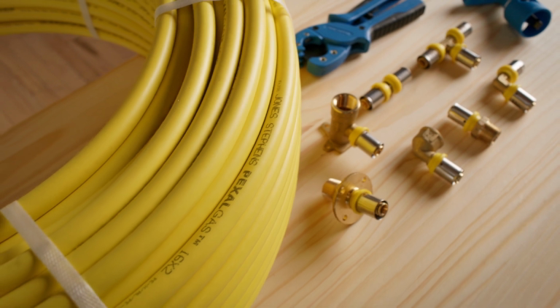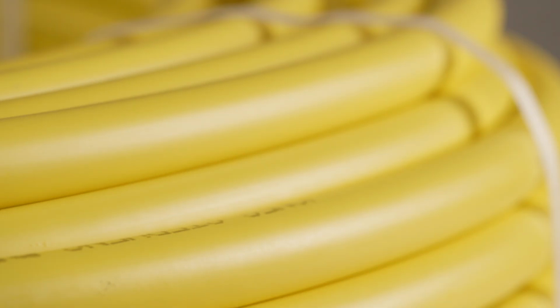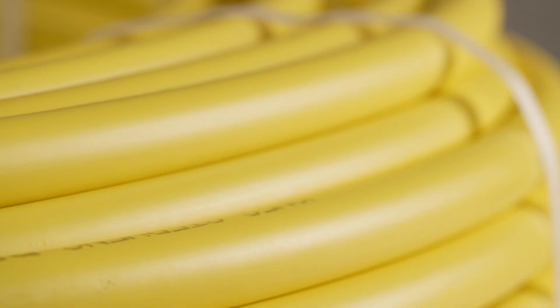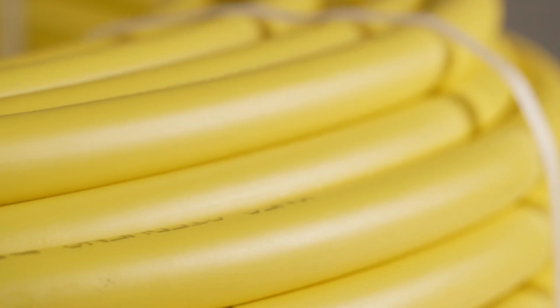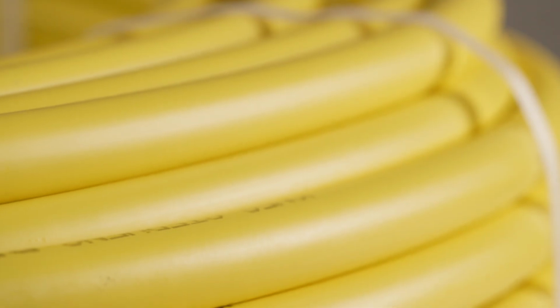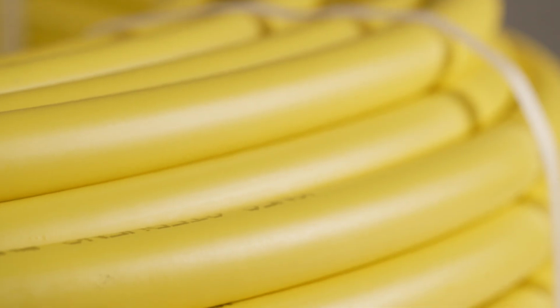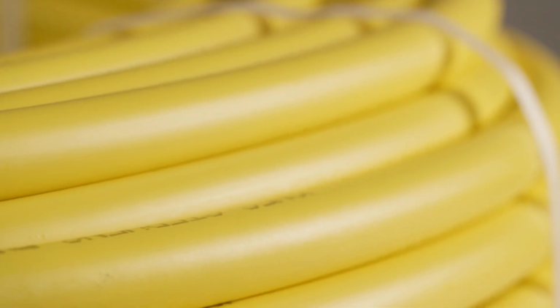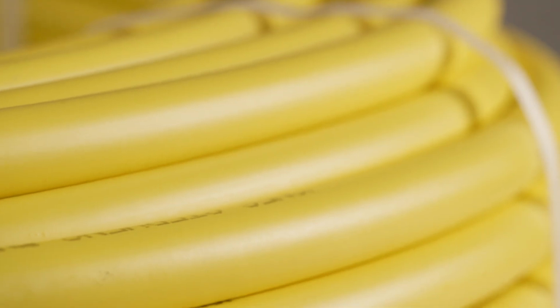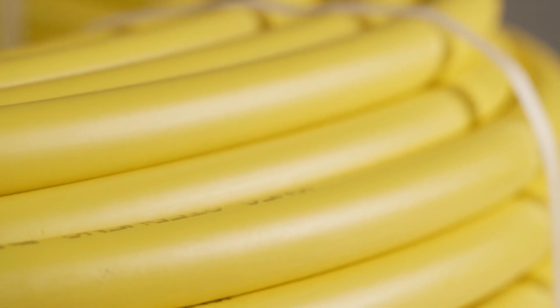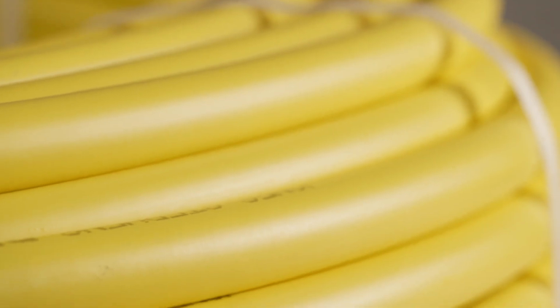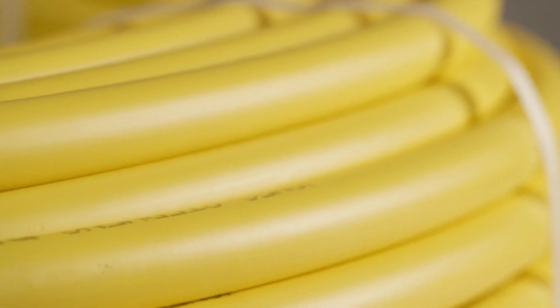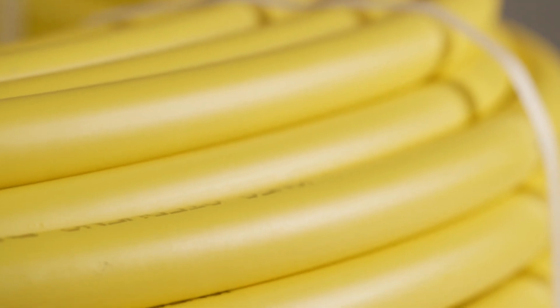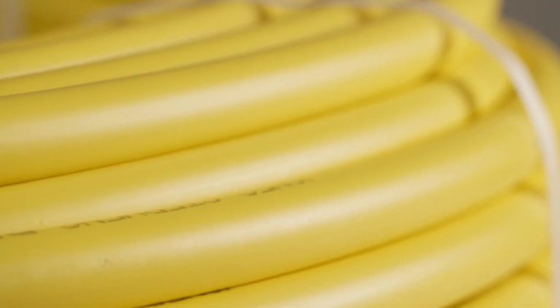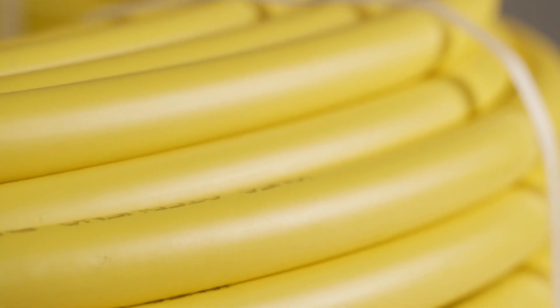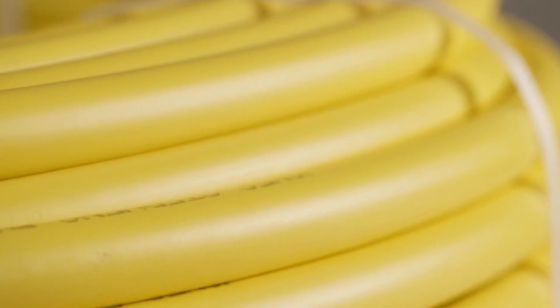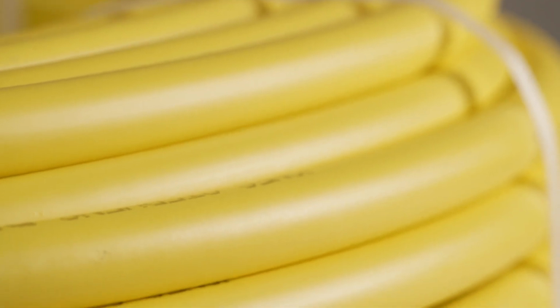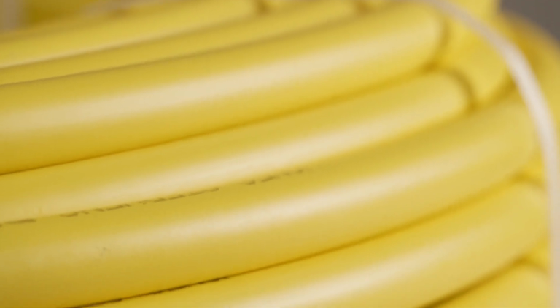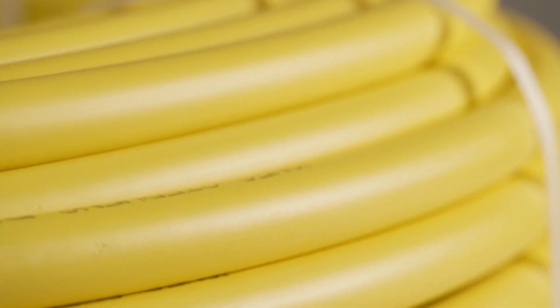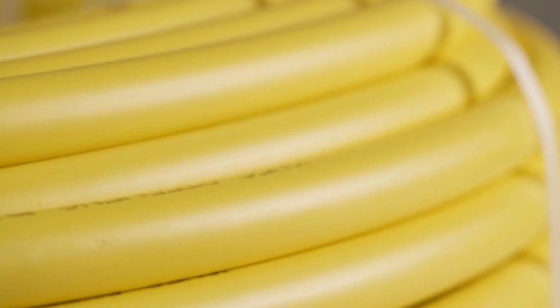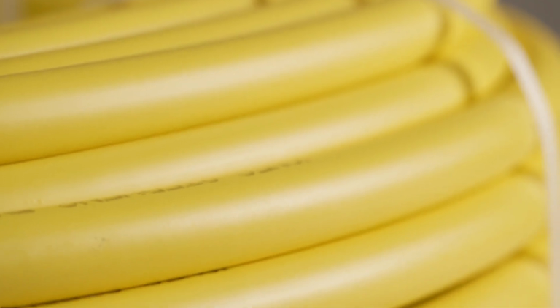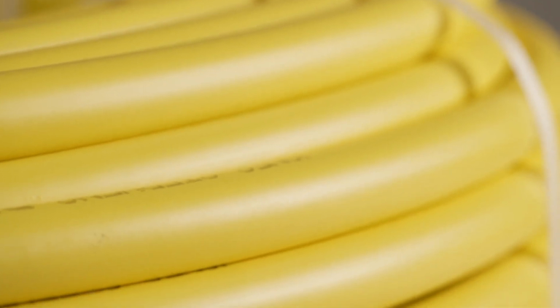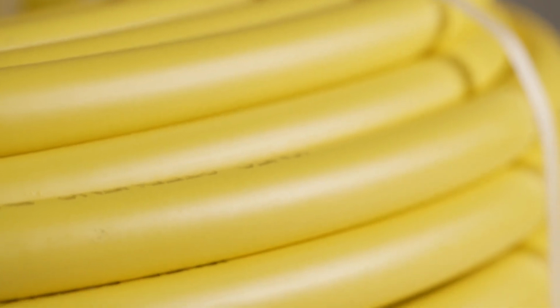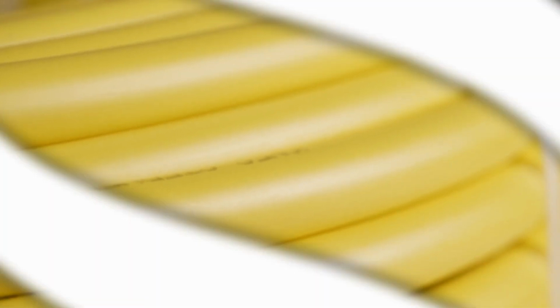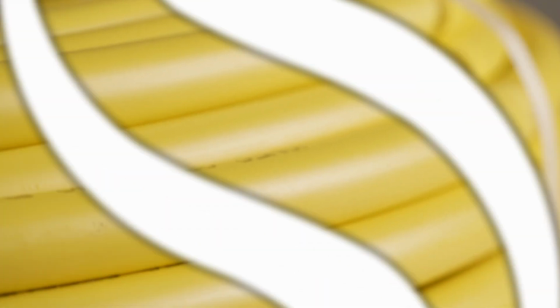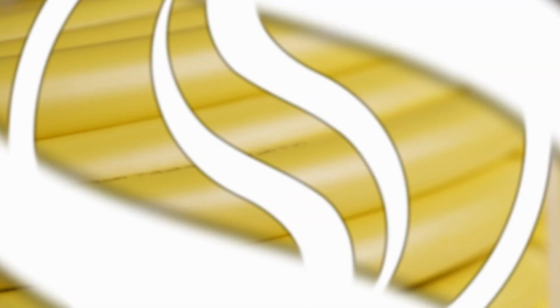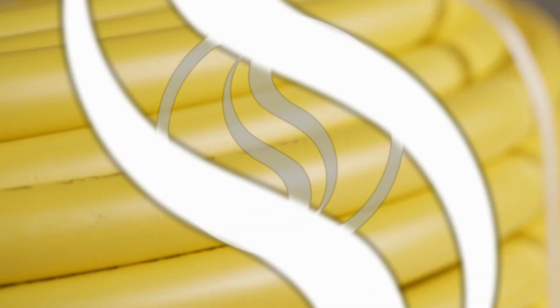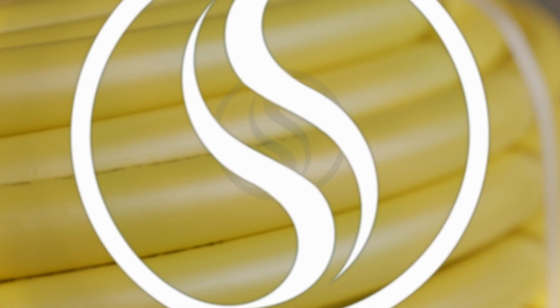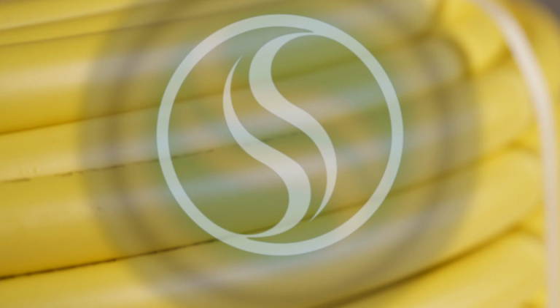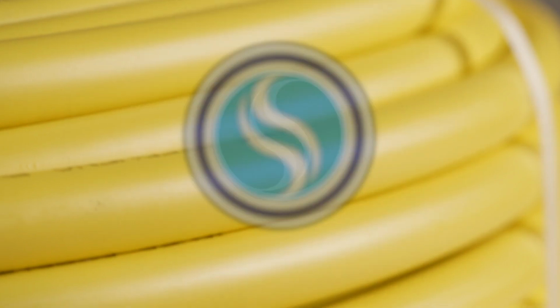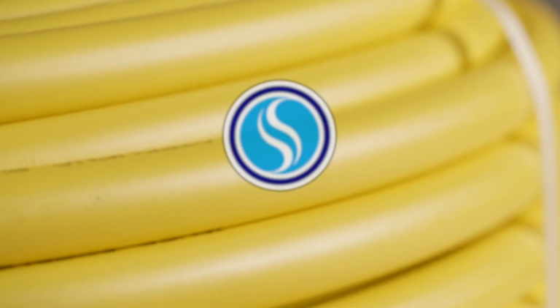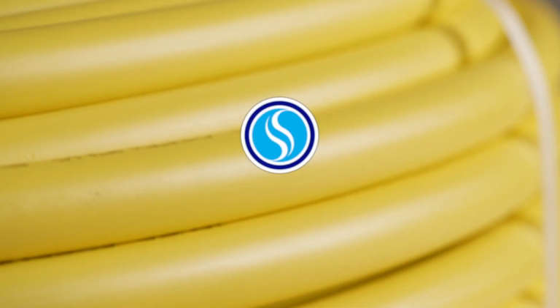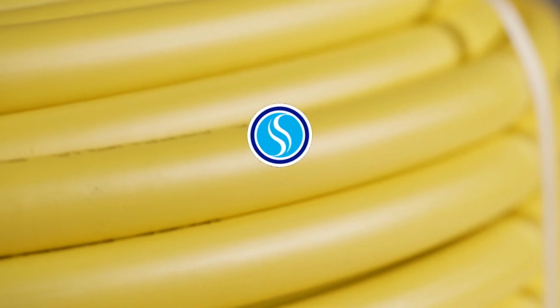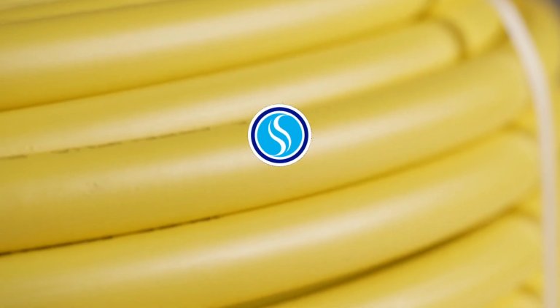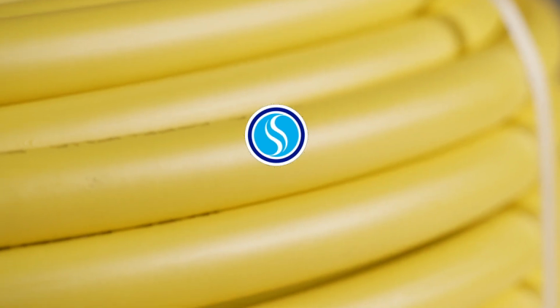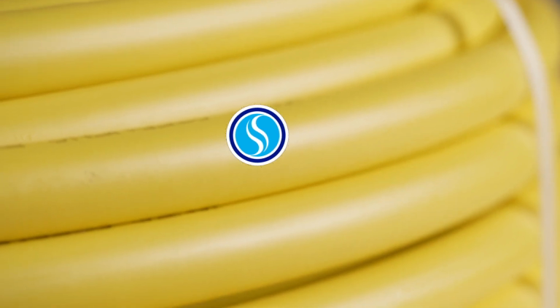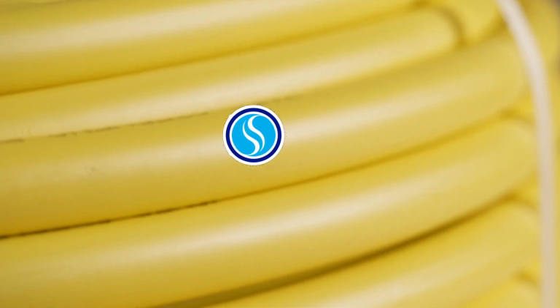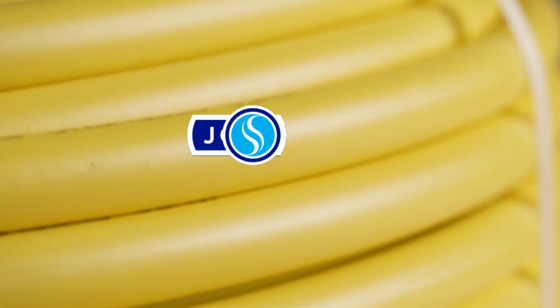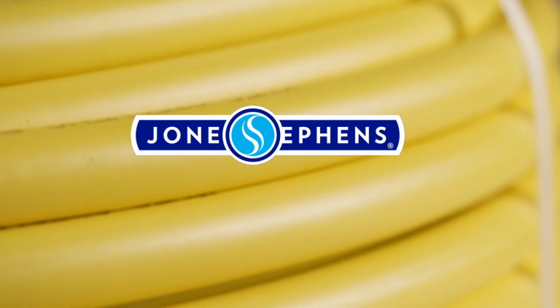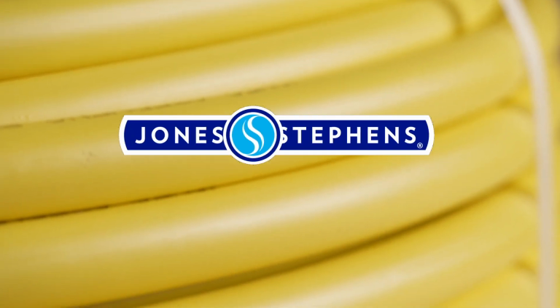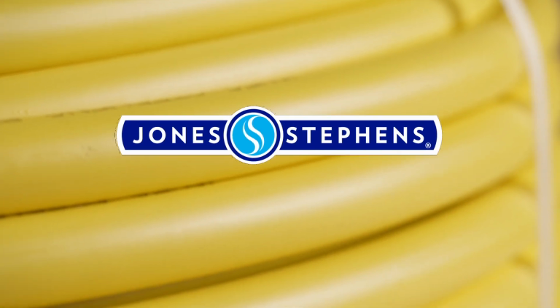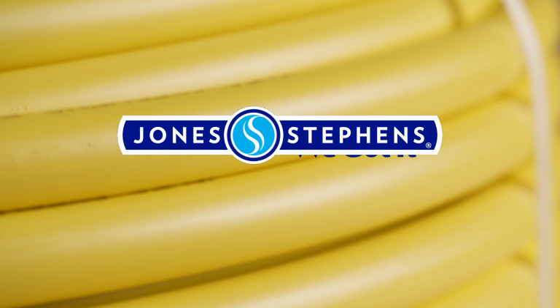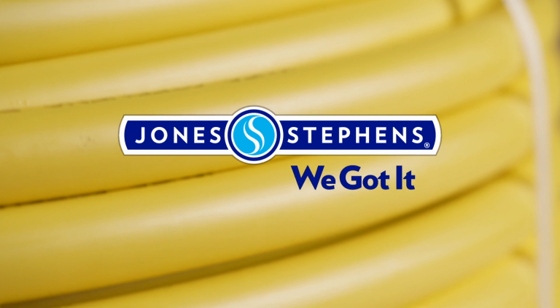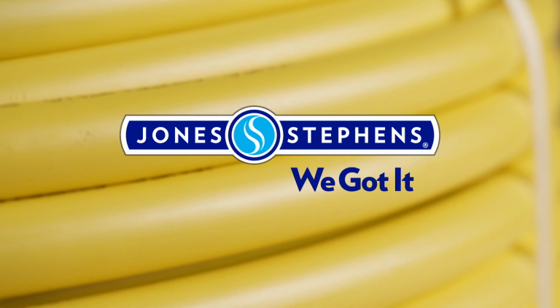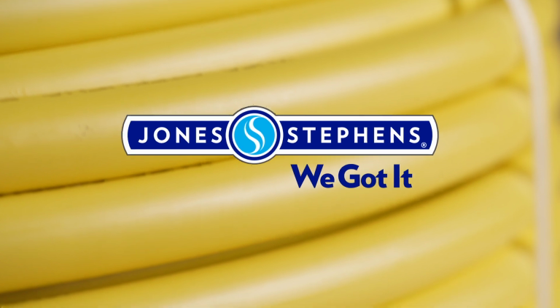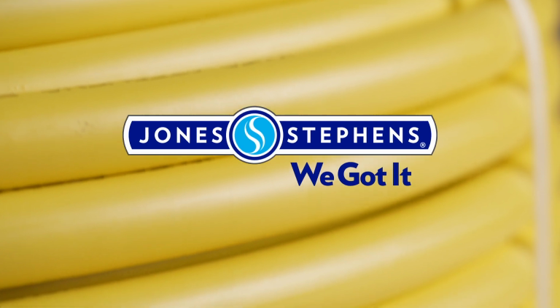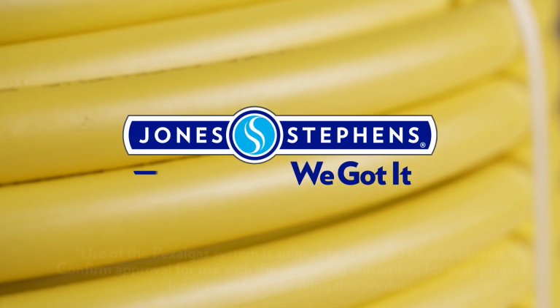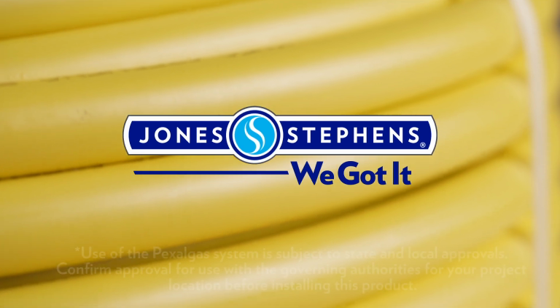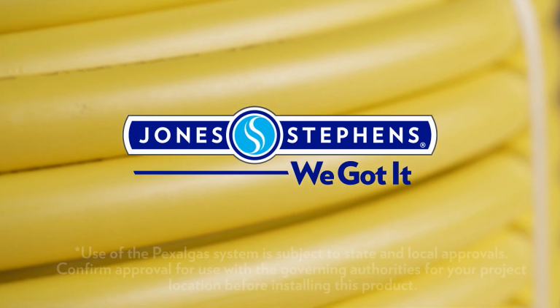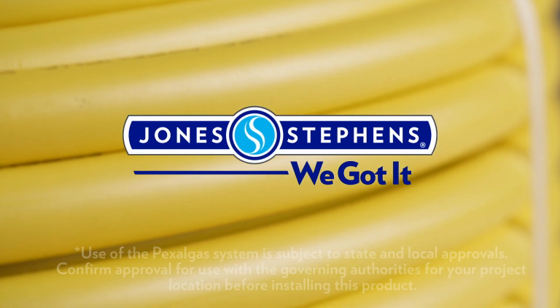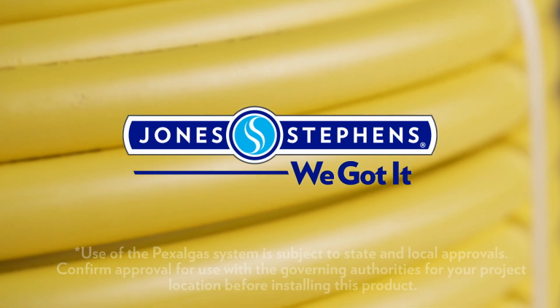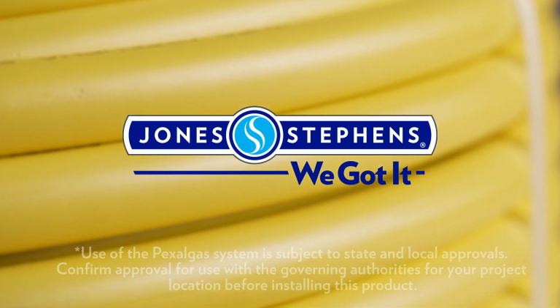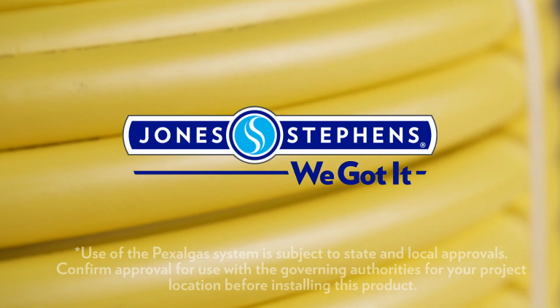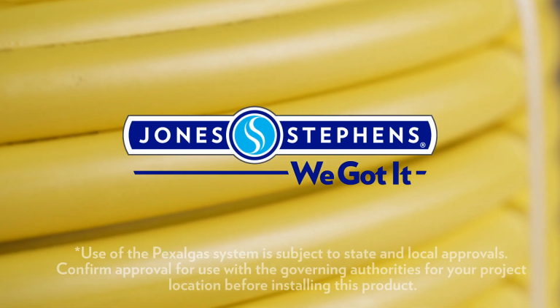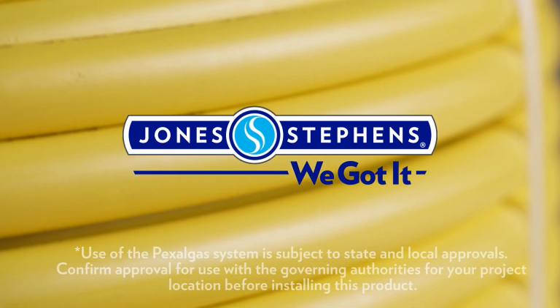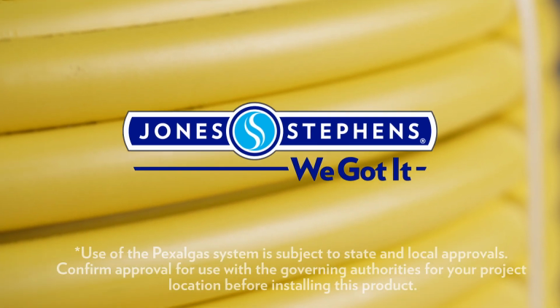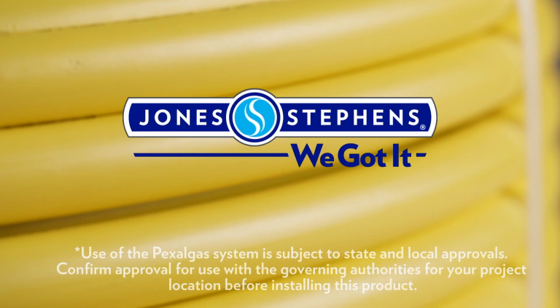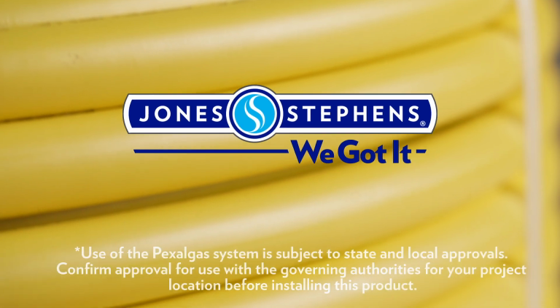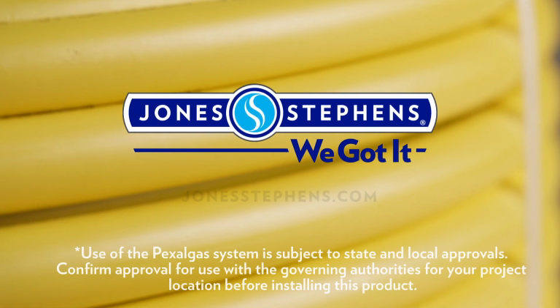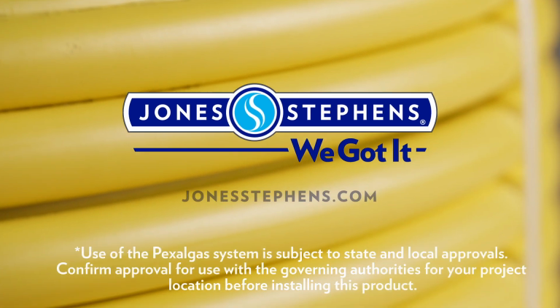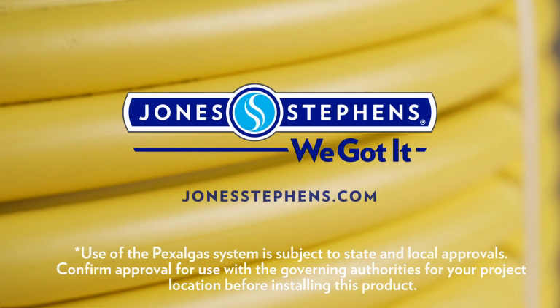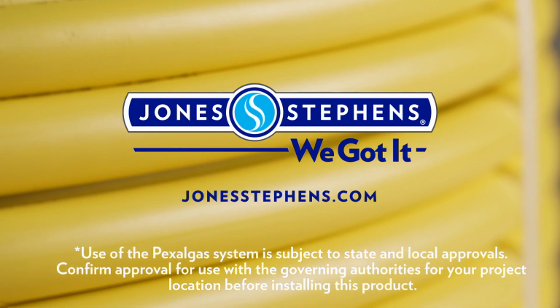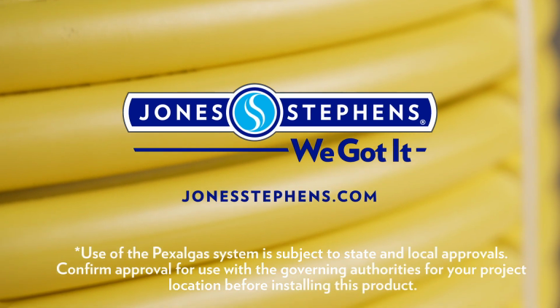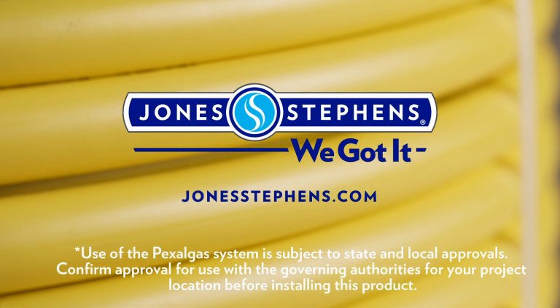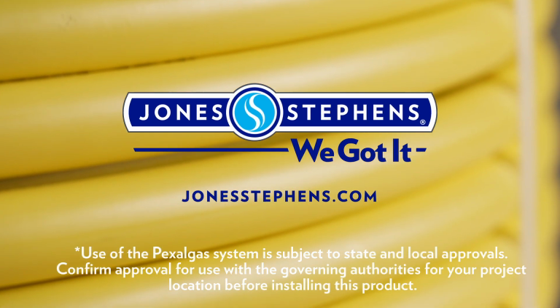For more information on training, installation, sizing, and technical details, visit our website.